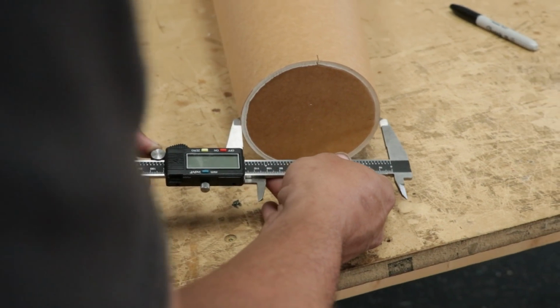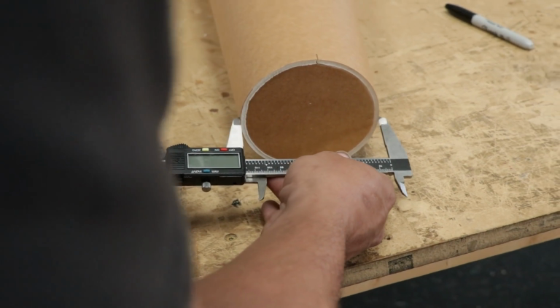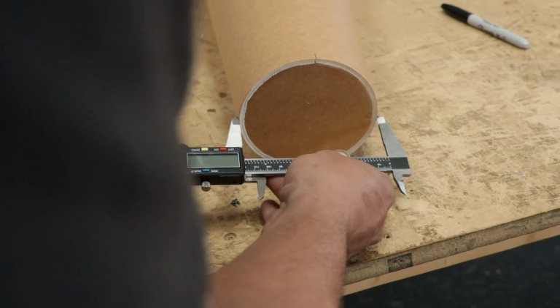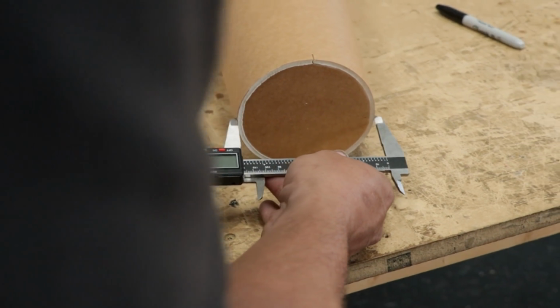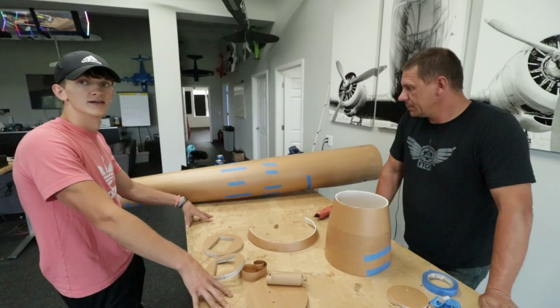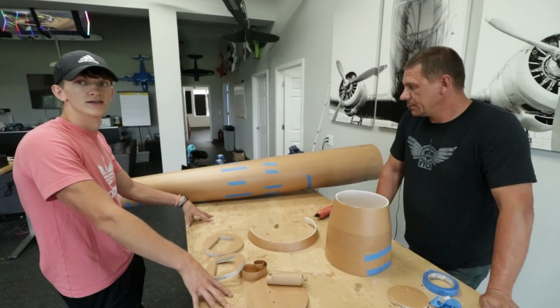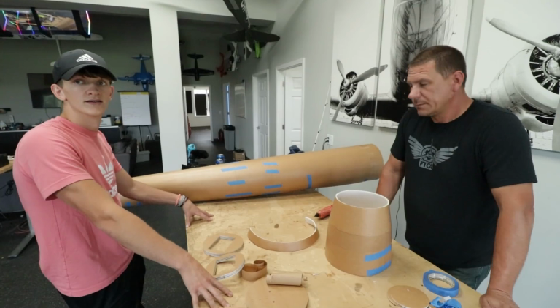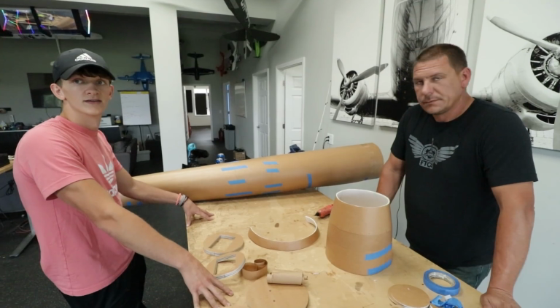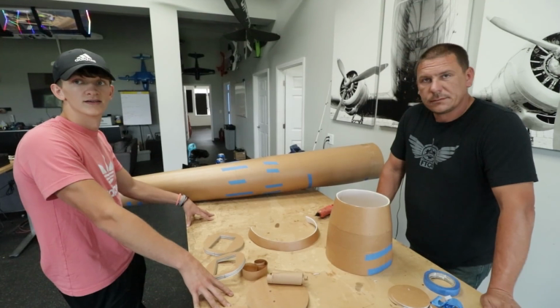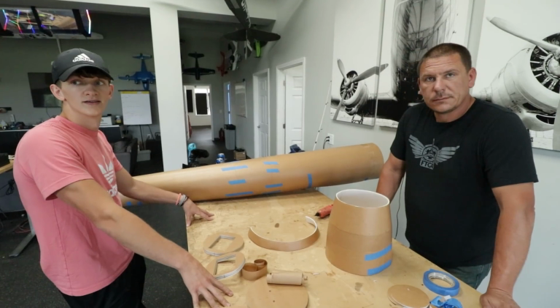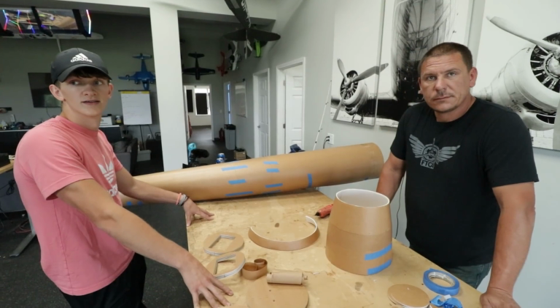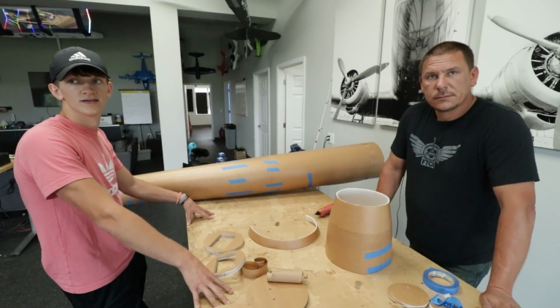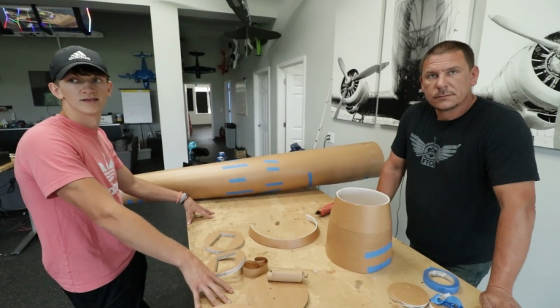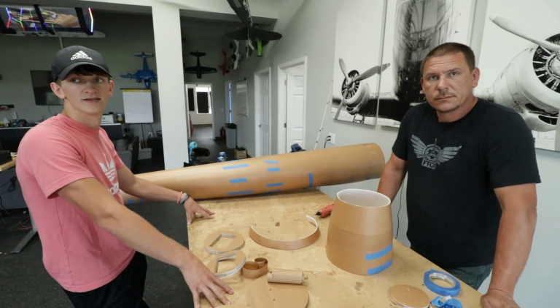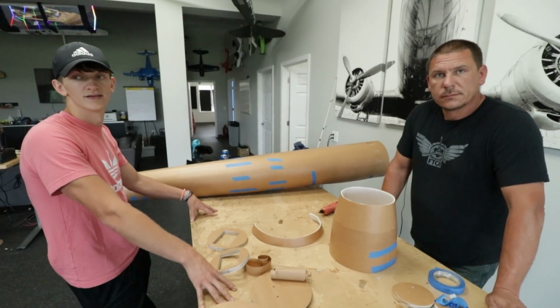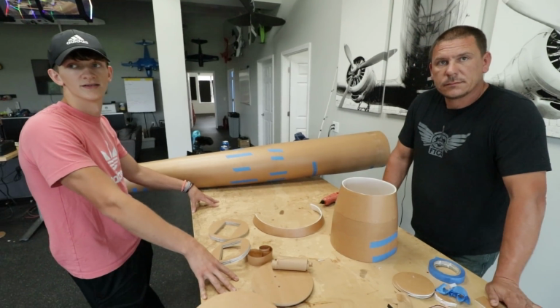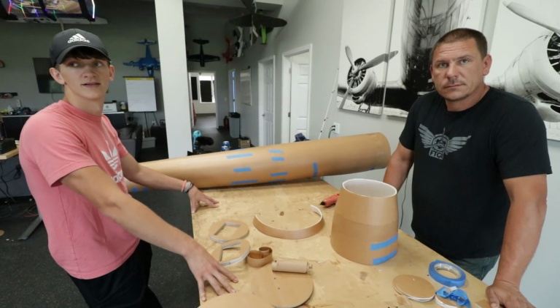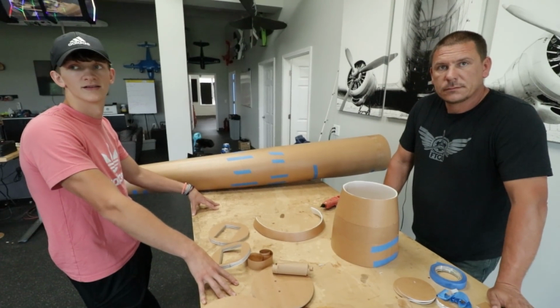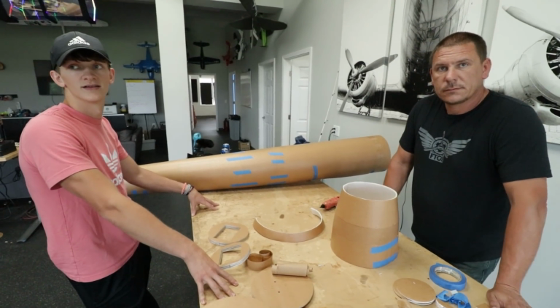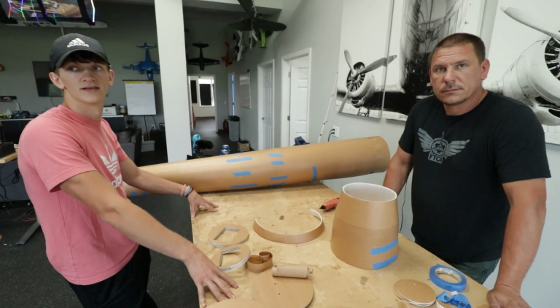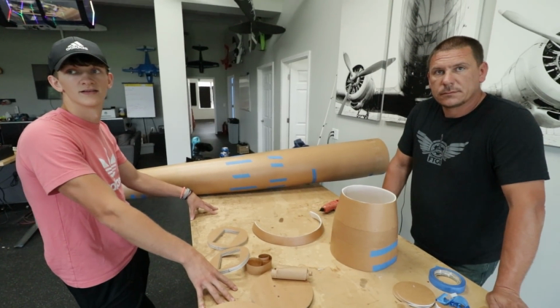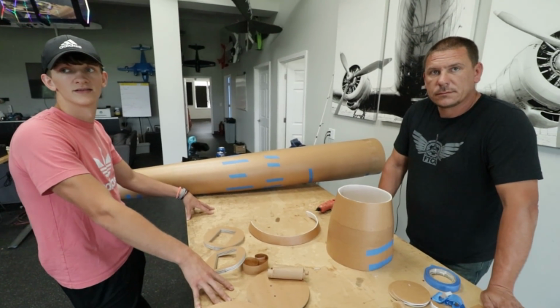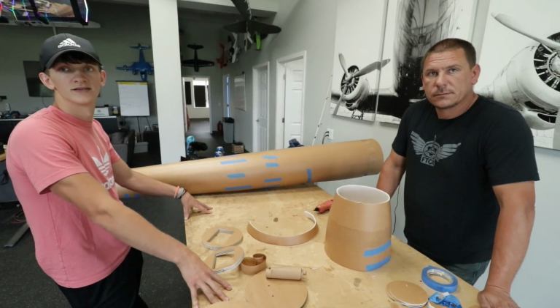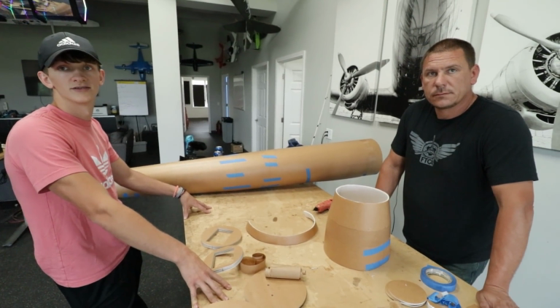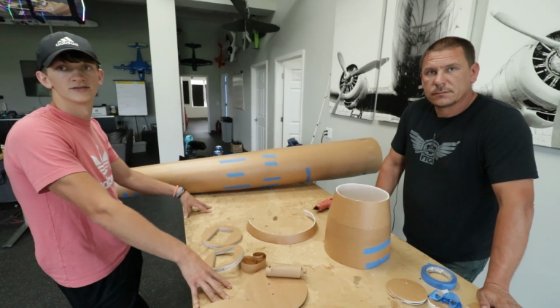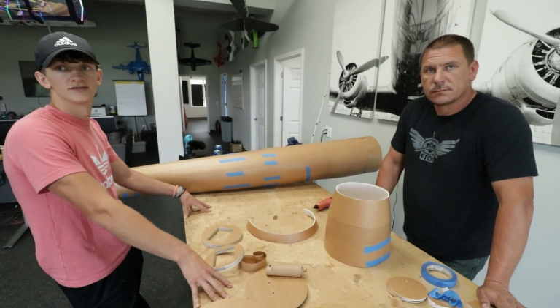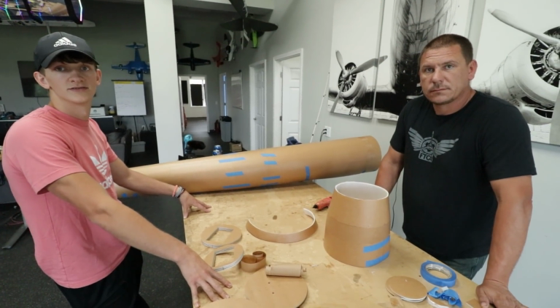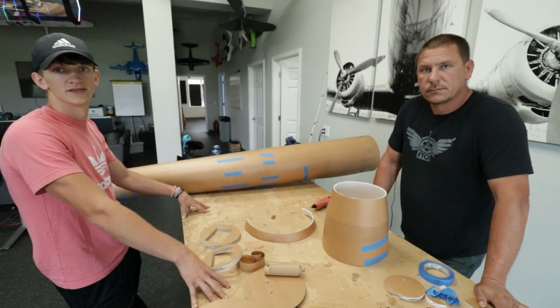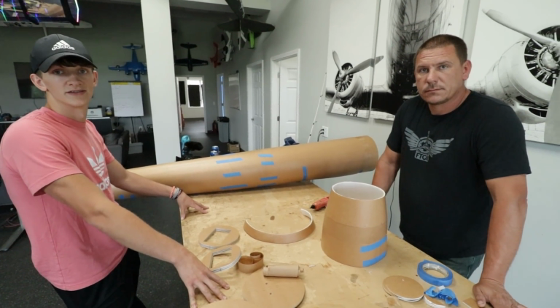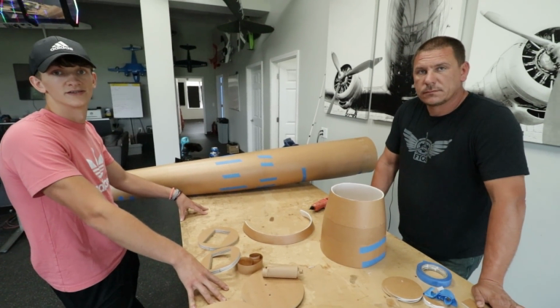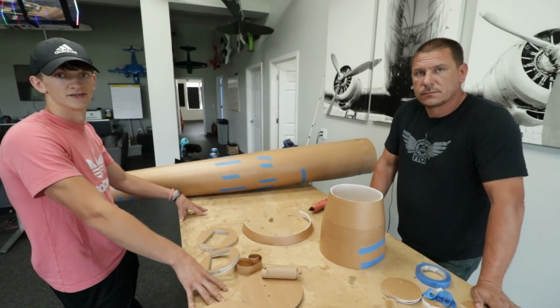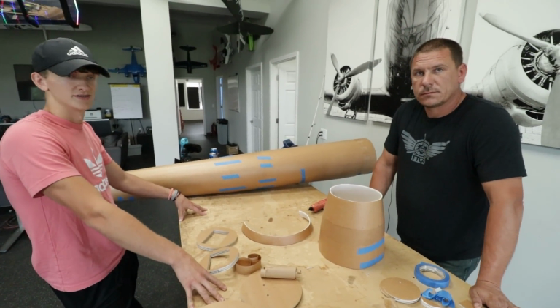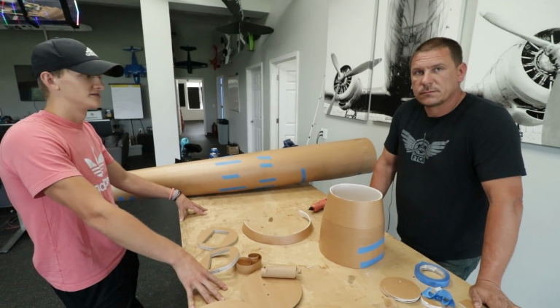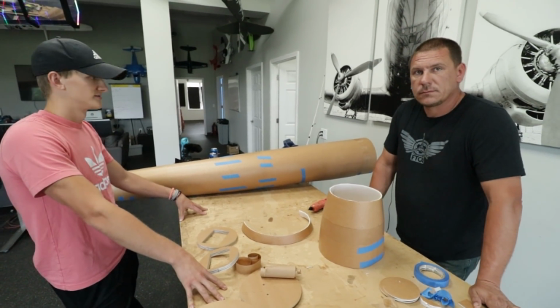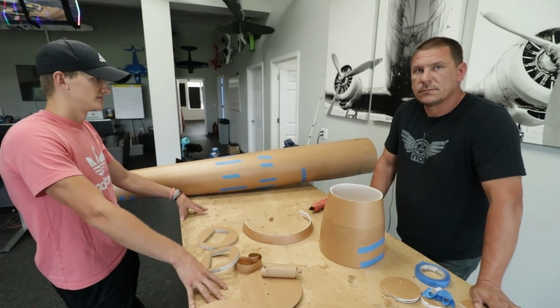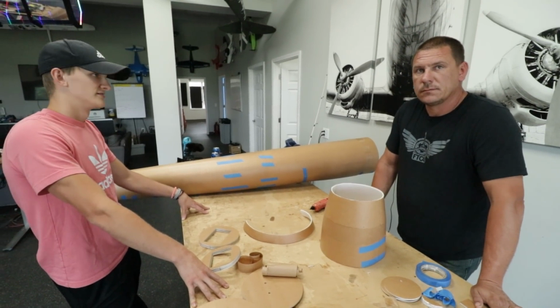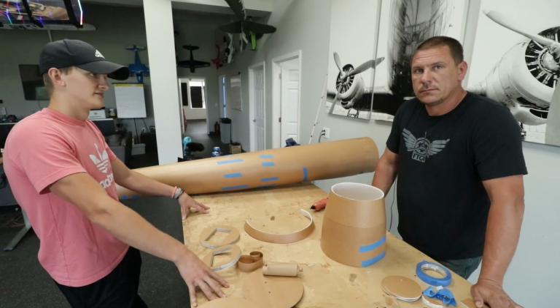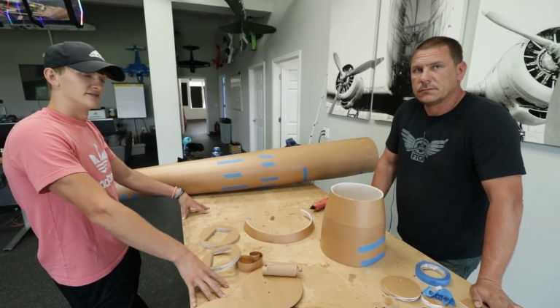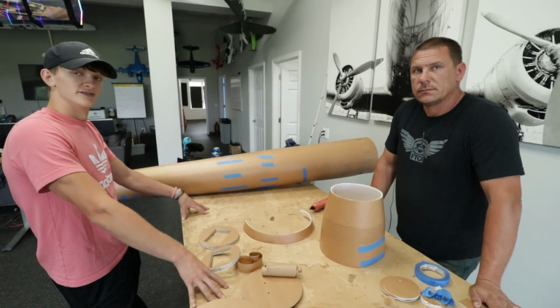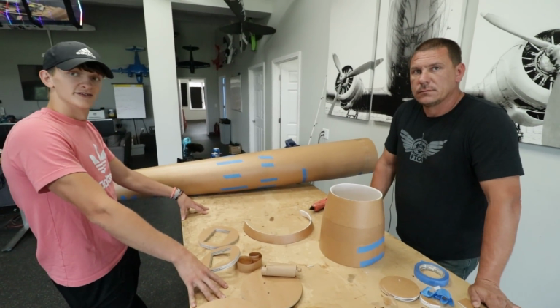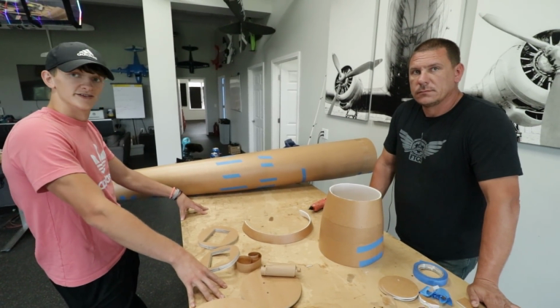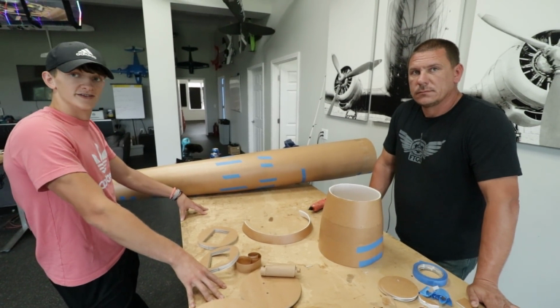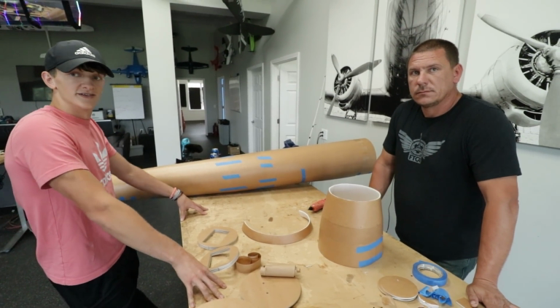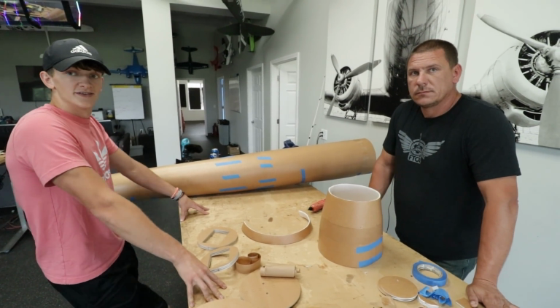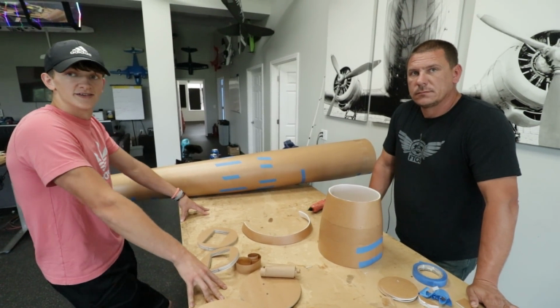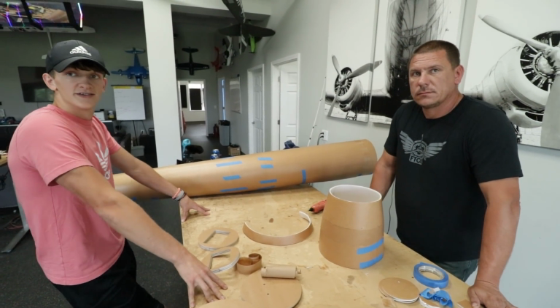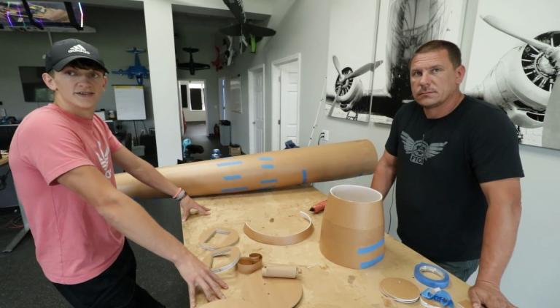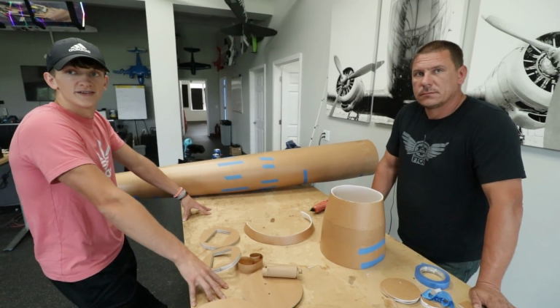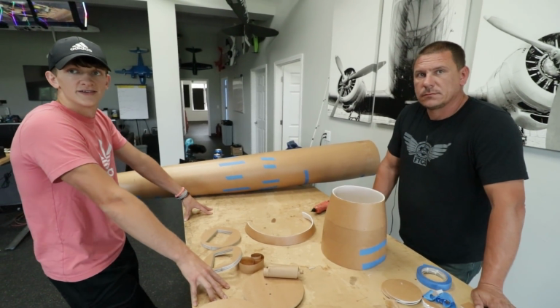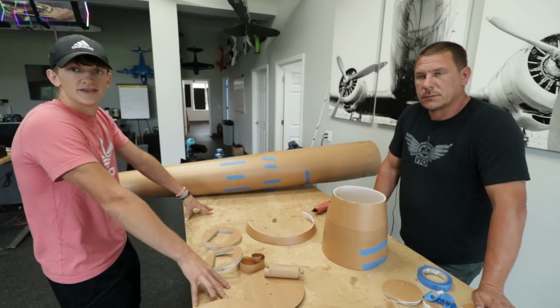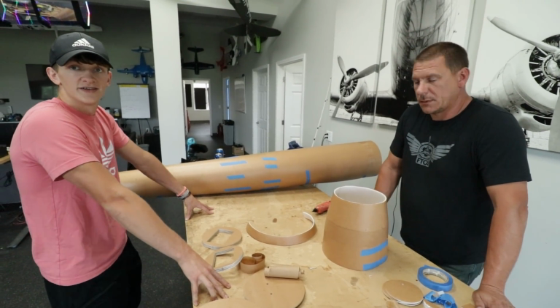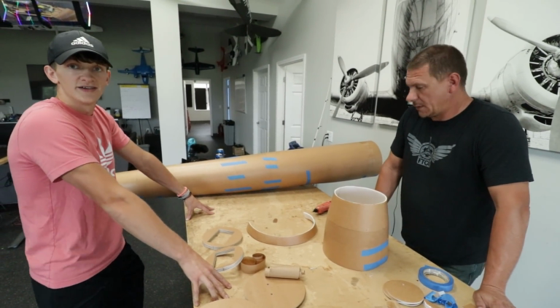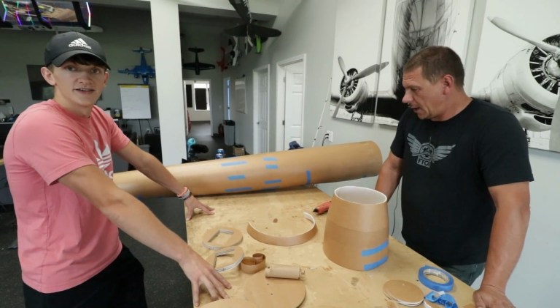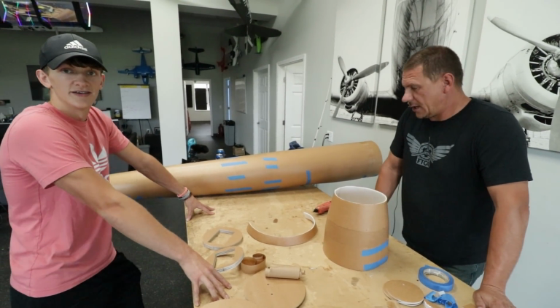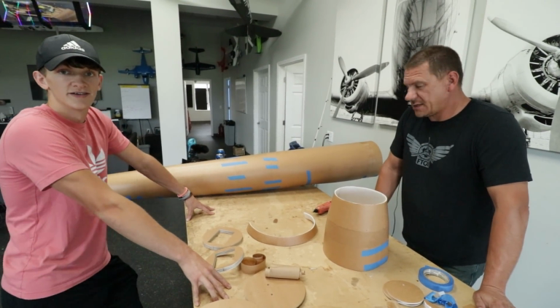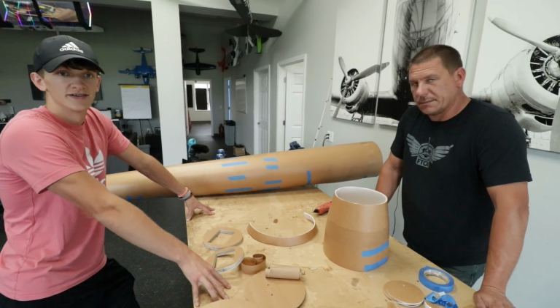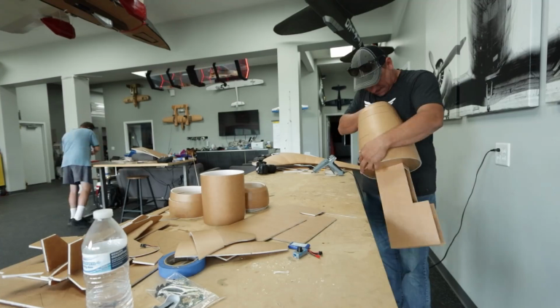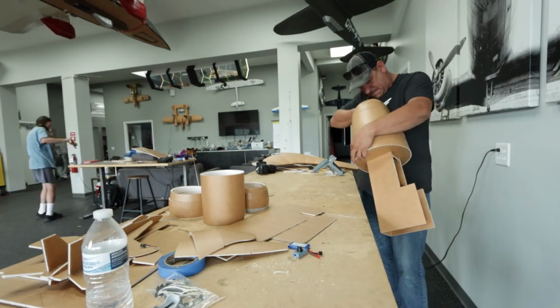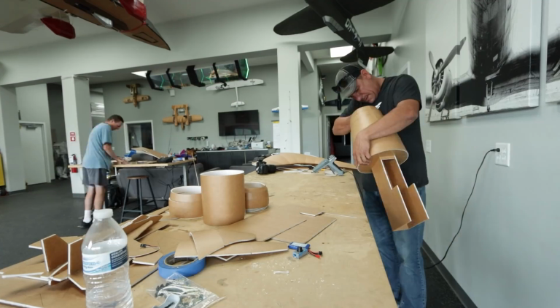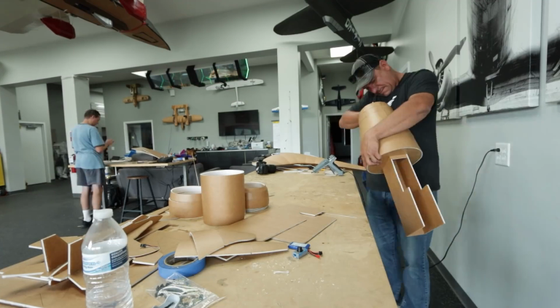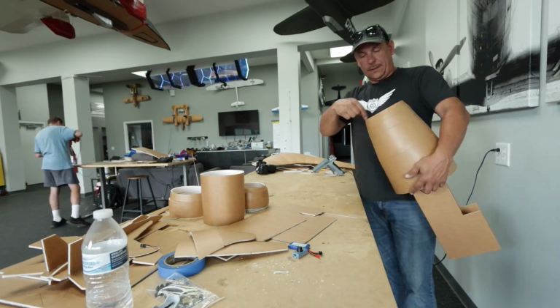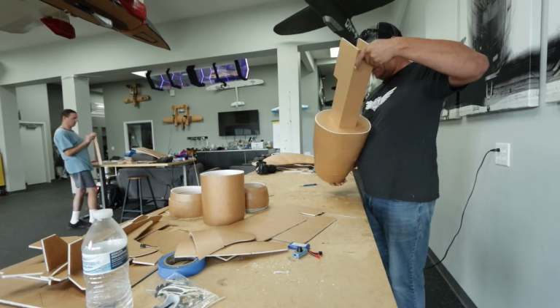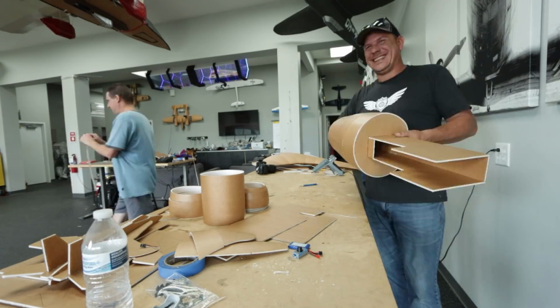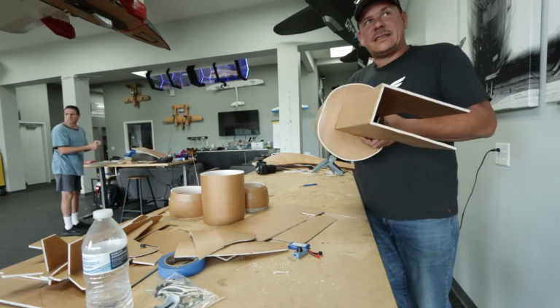I'm working on the tail, and hopefully by the time the nose is done, my tail will be done too. We'll be able to put that together, and then tomorrow's the wings. Awesome, let's do it.